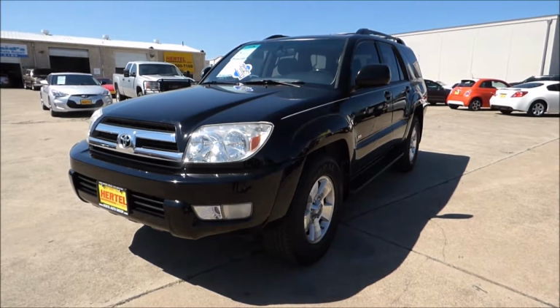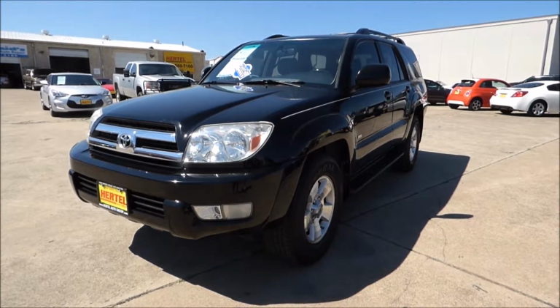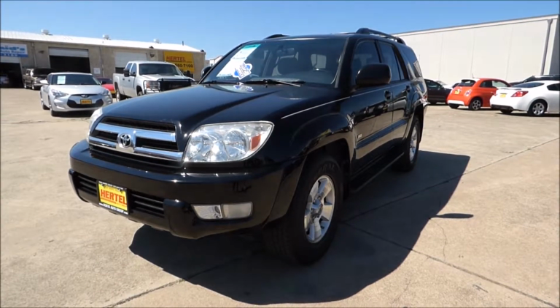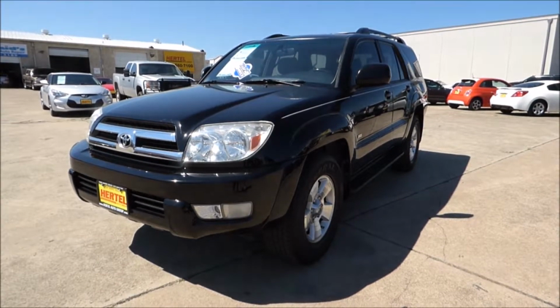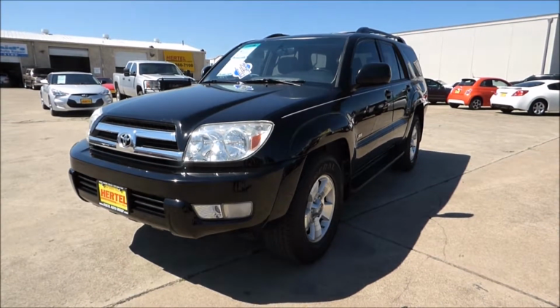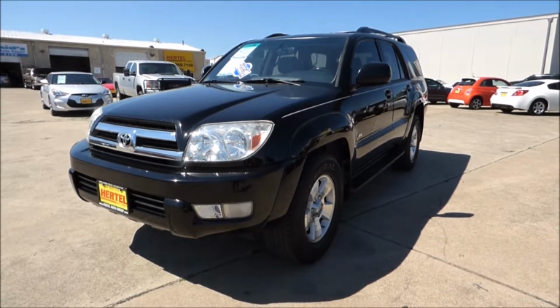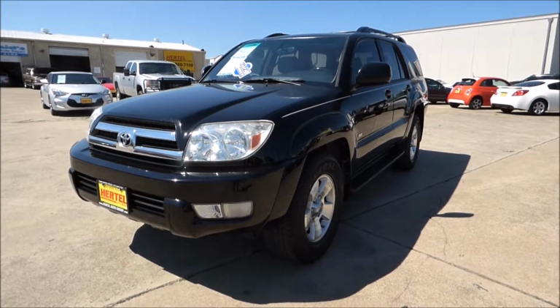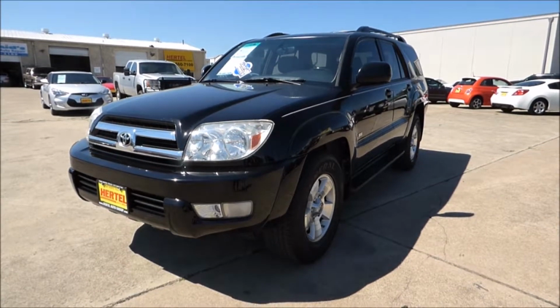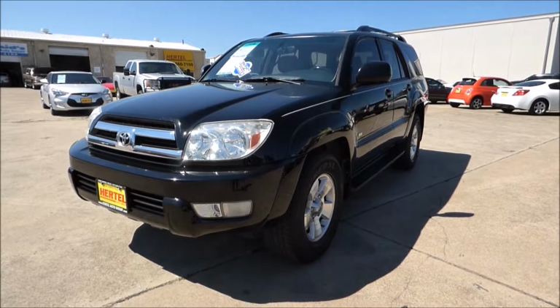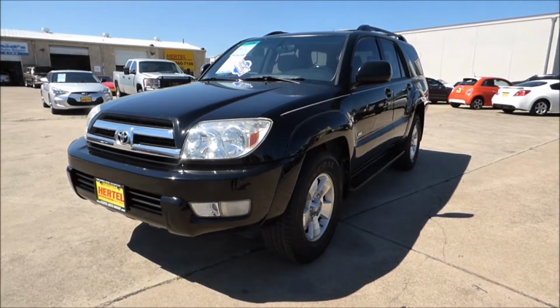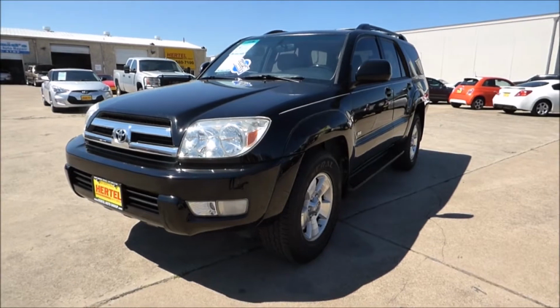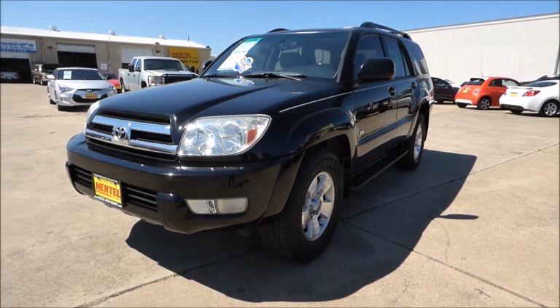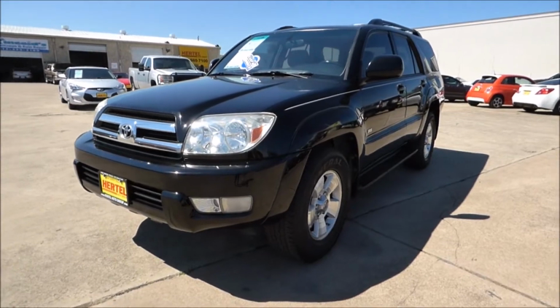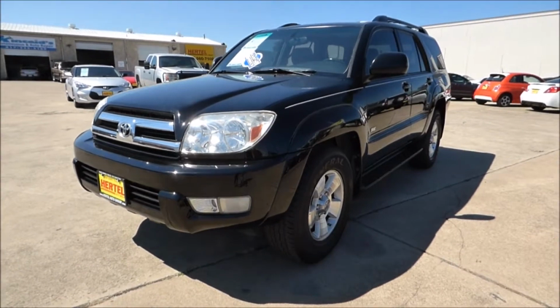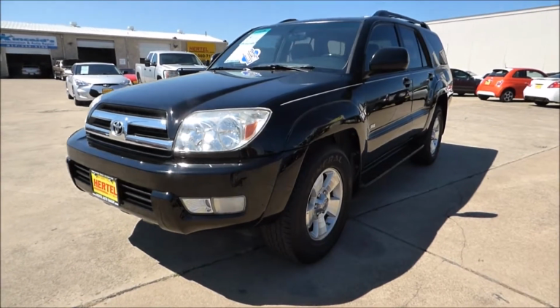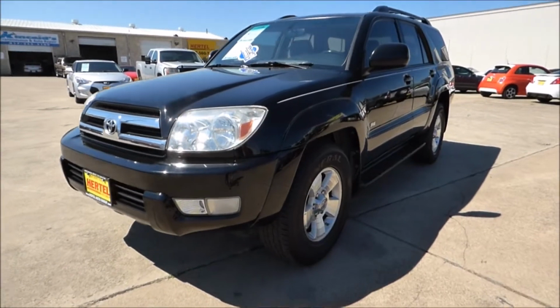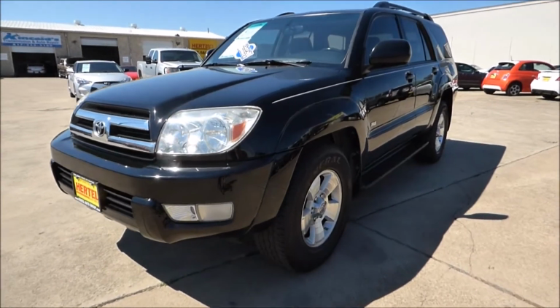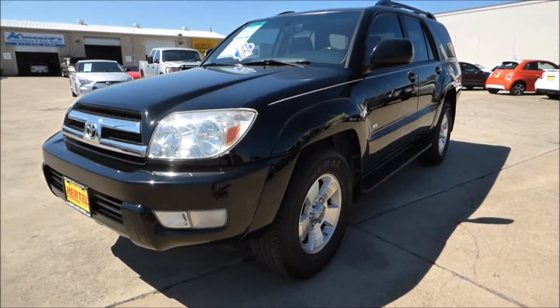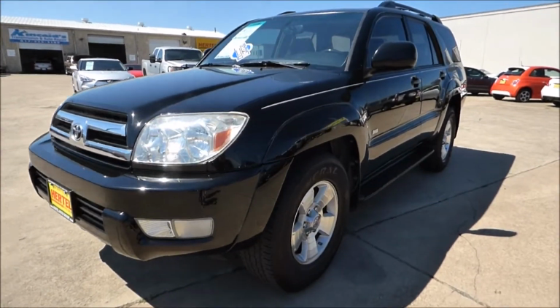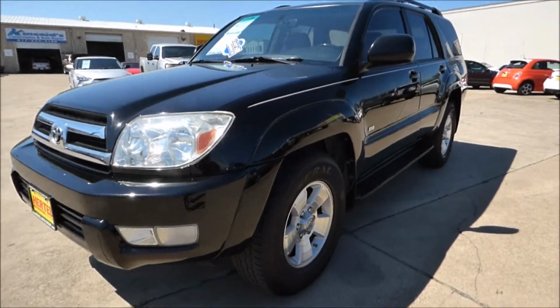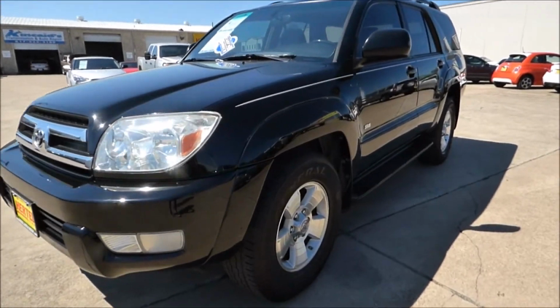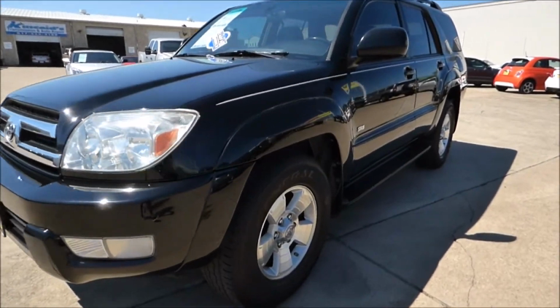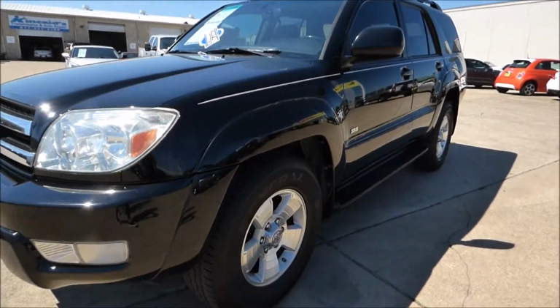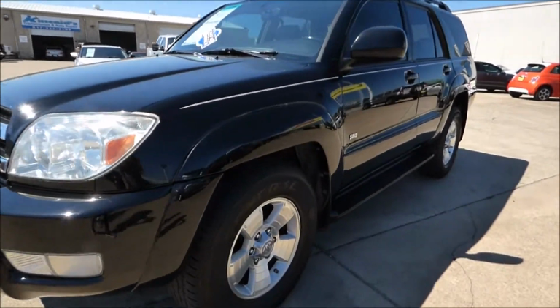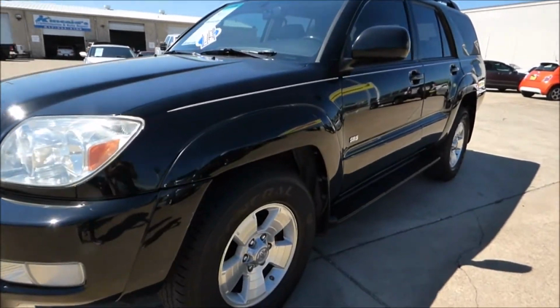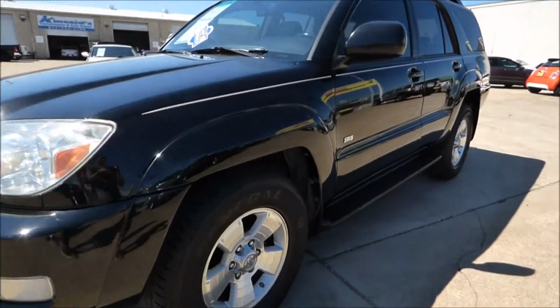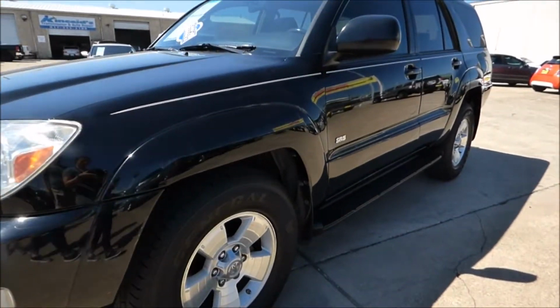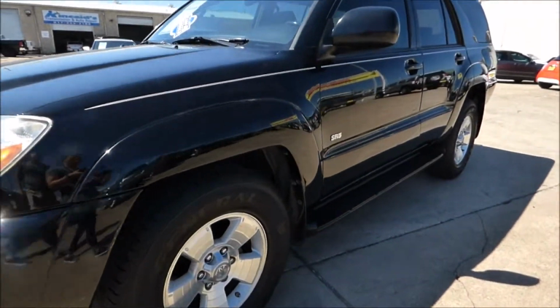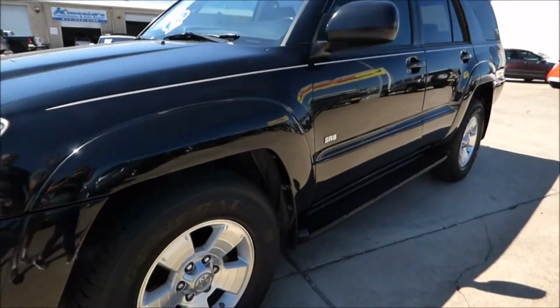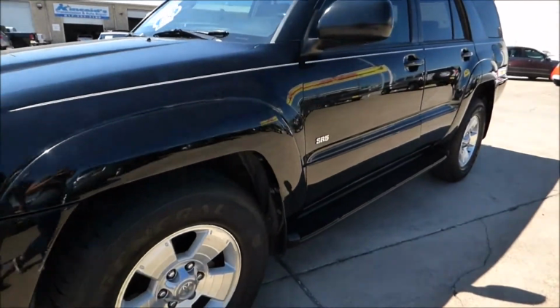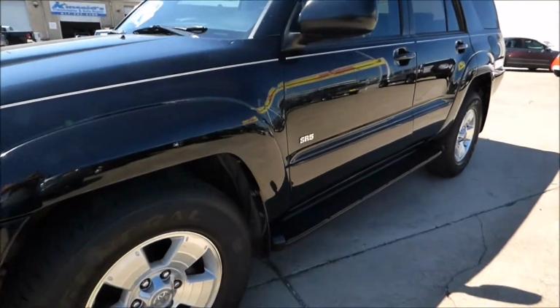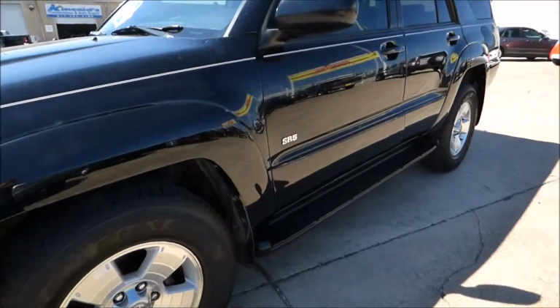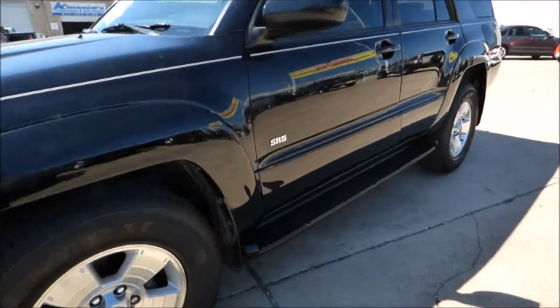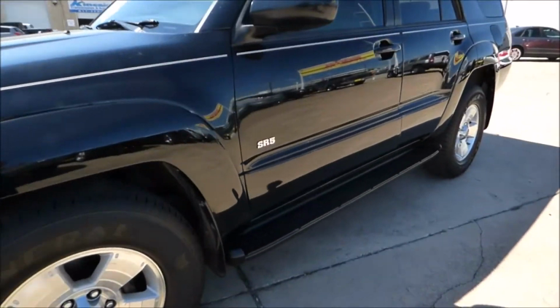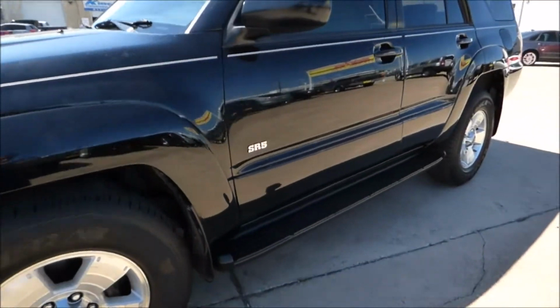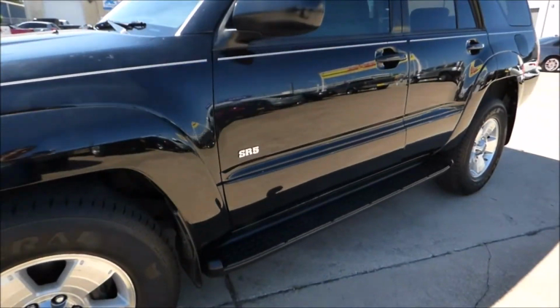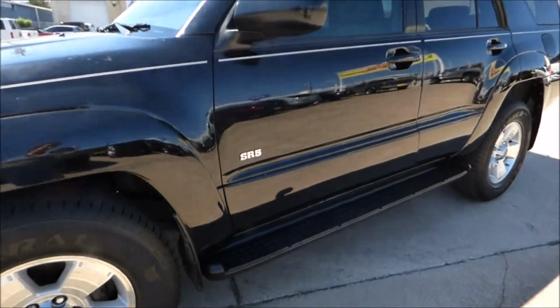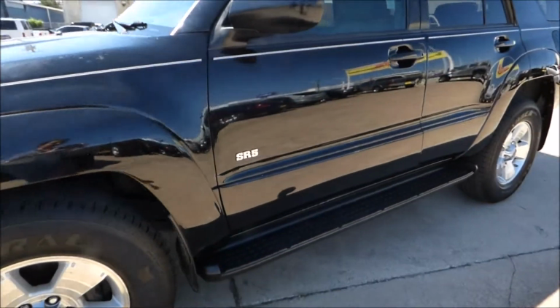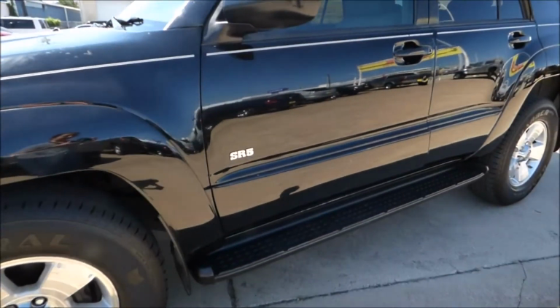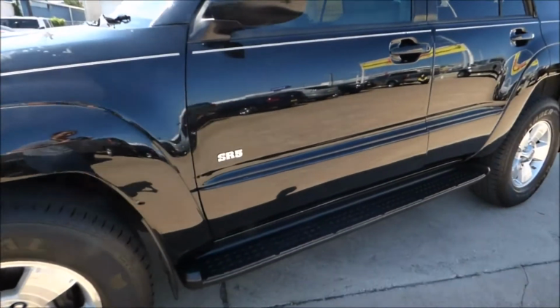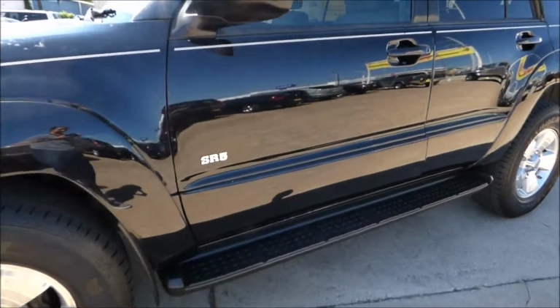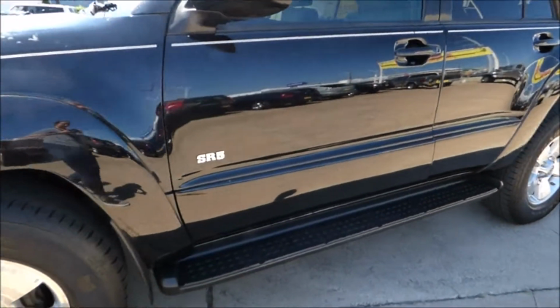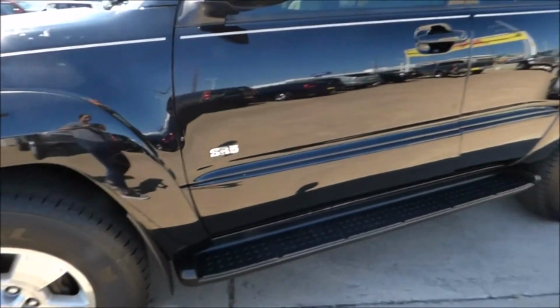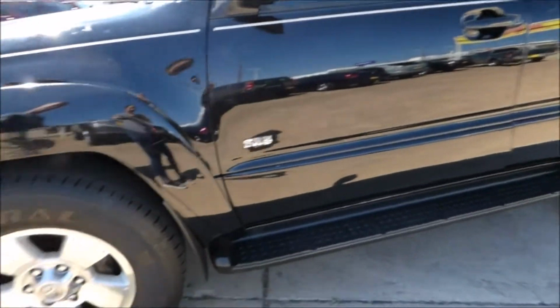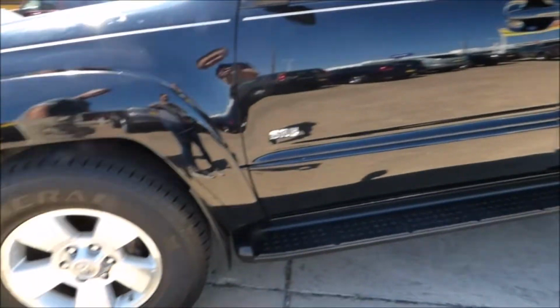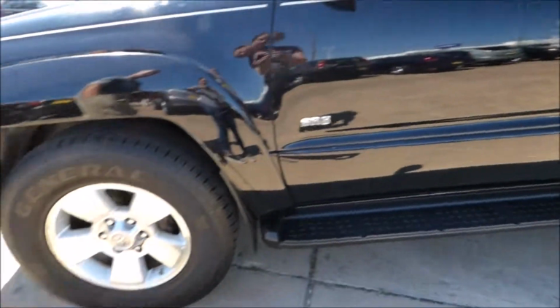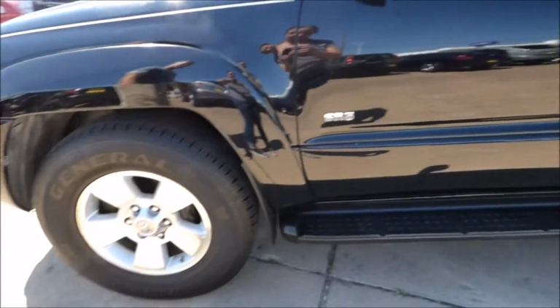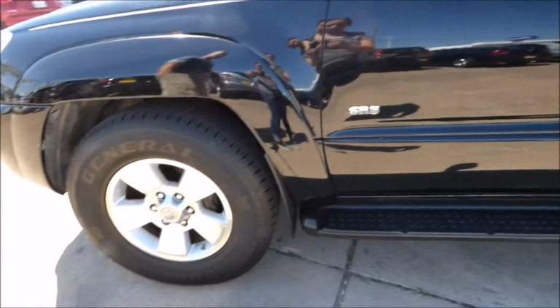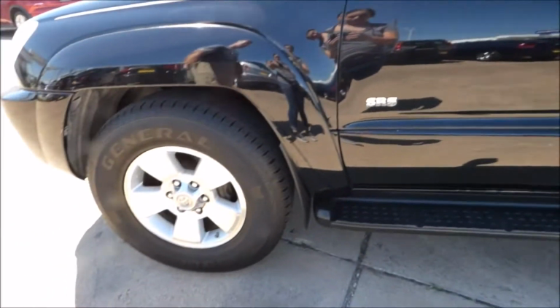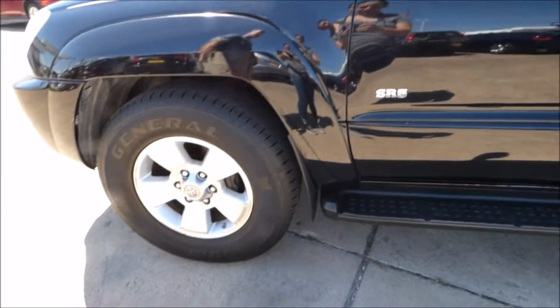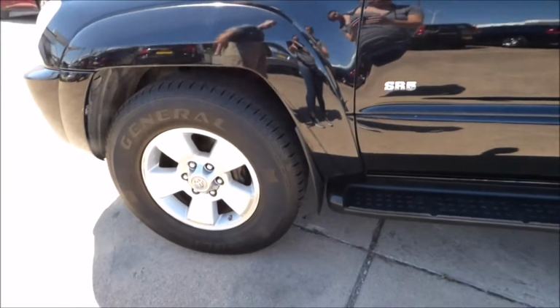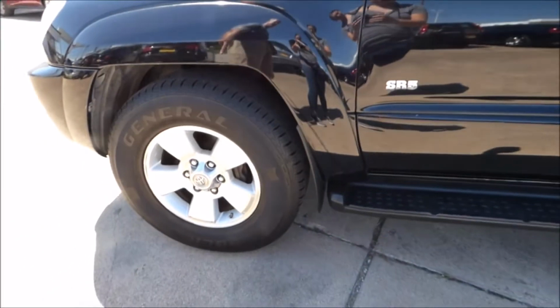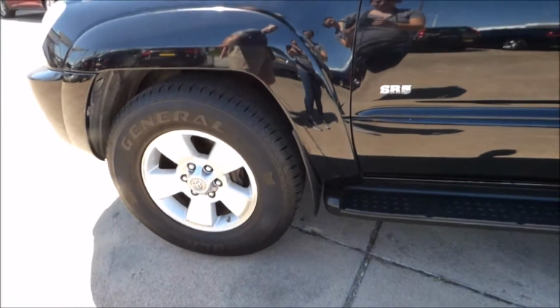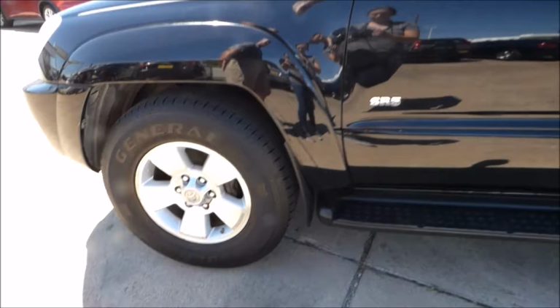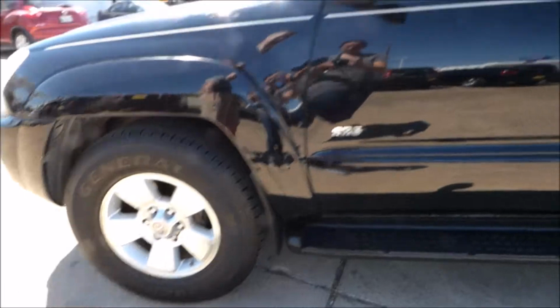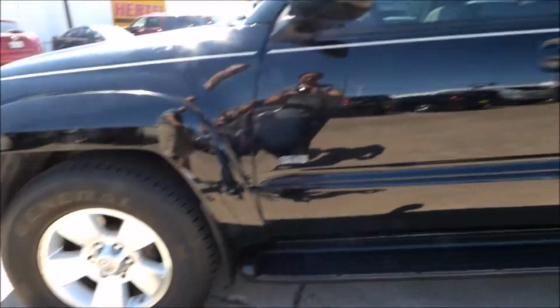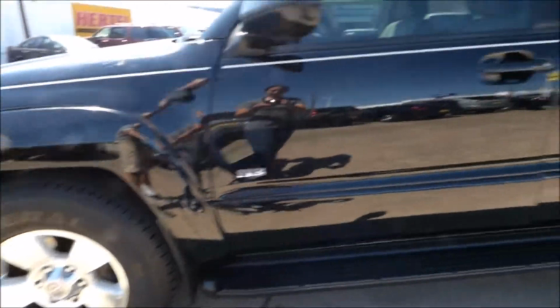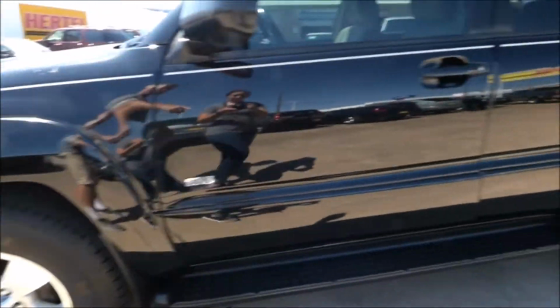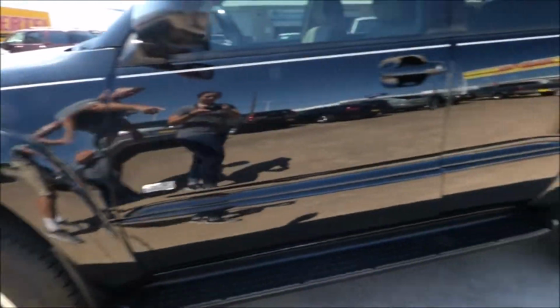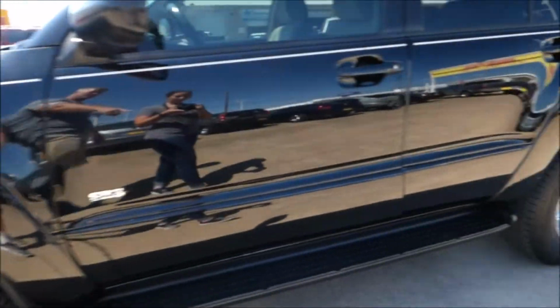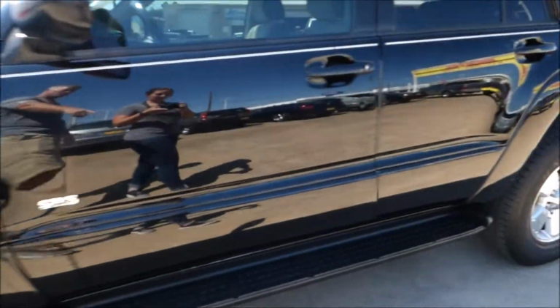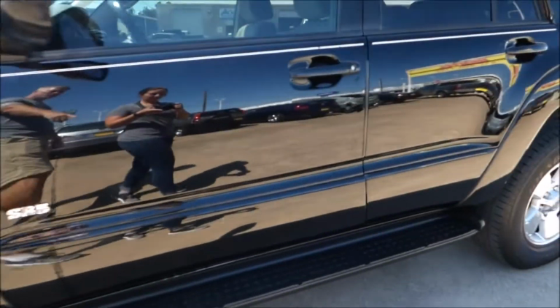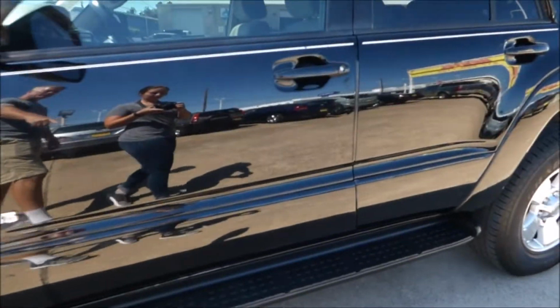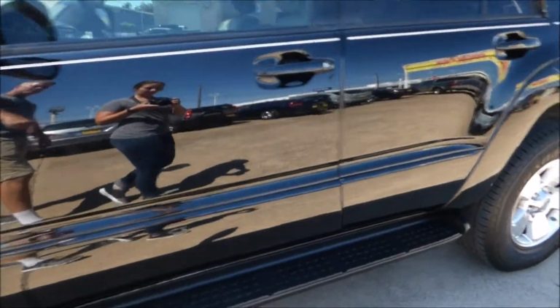Let's take a closer look at it. Of course, with the SR5 package you get the good-looking alloy wheels and the running boards.